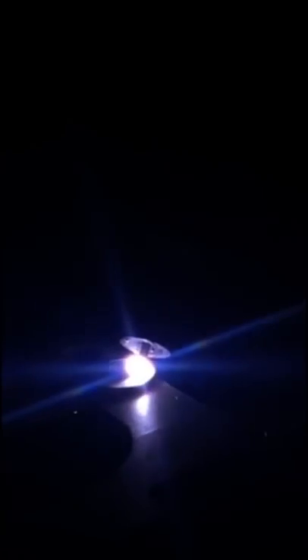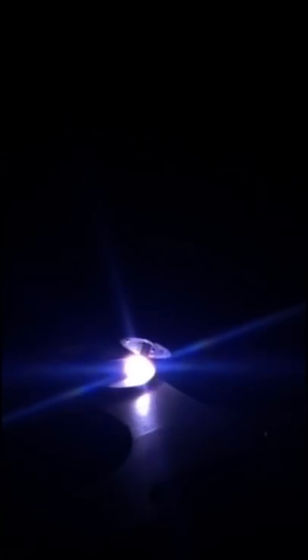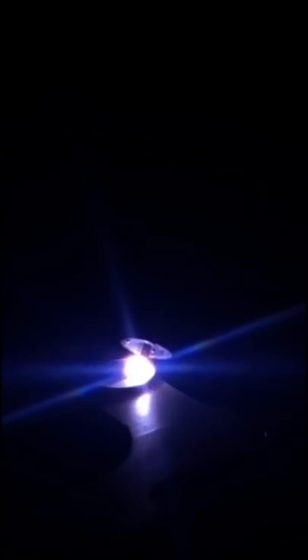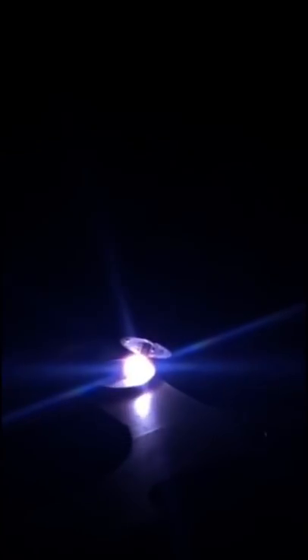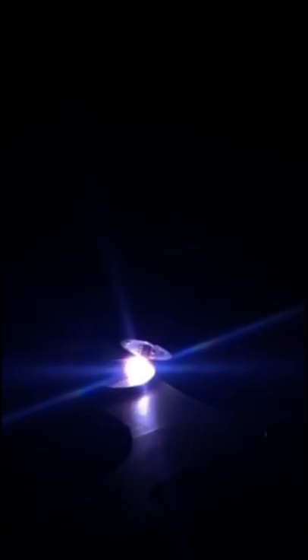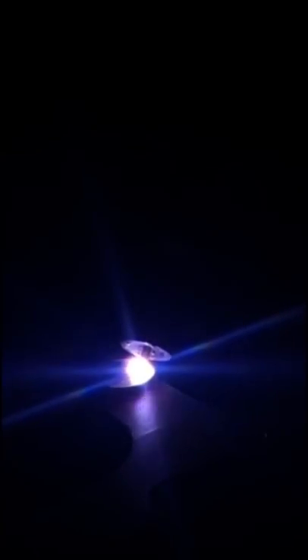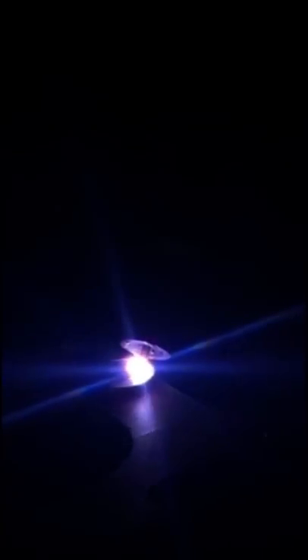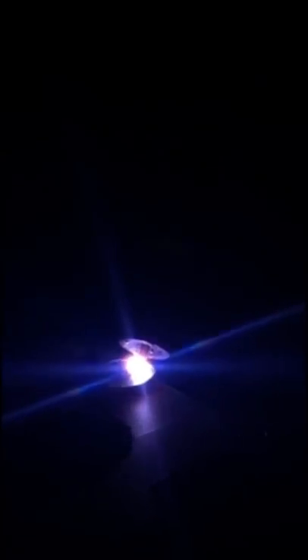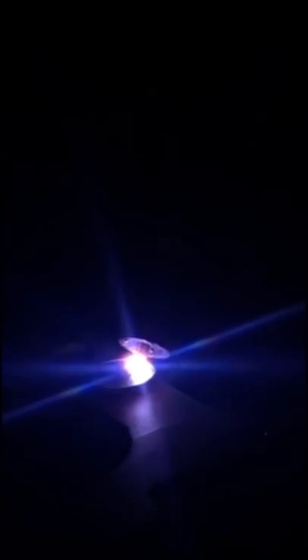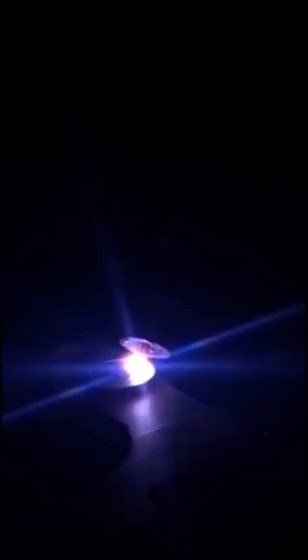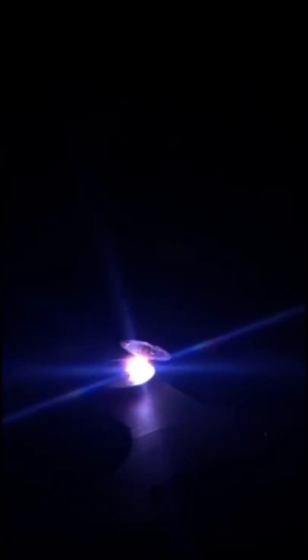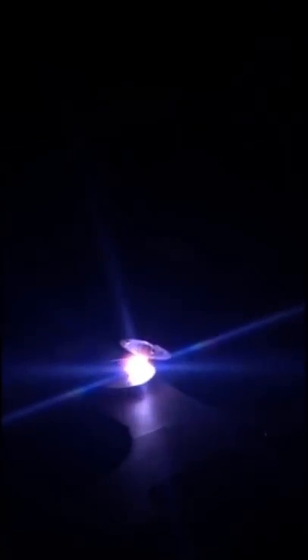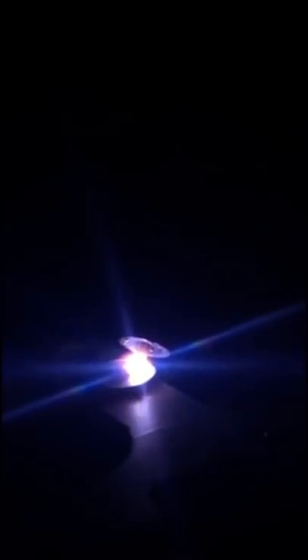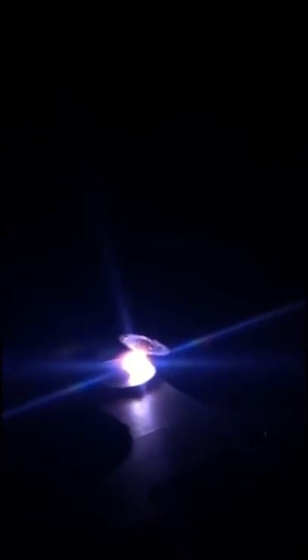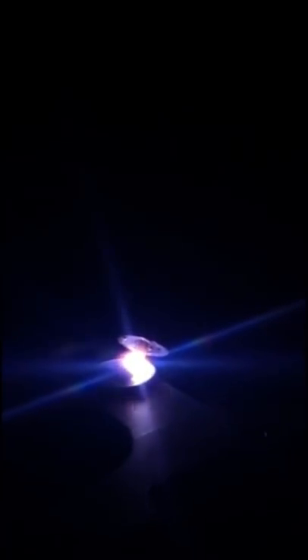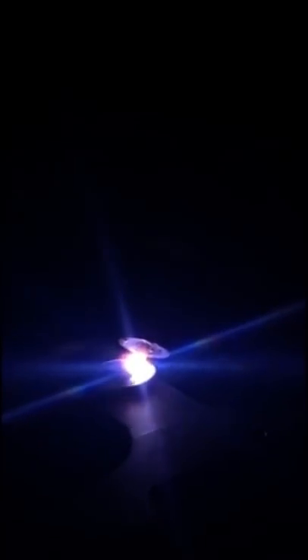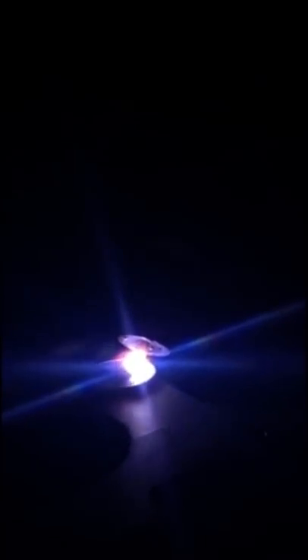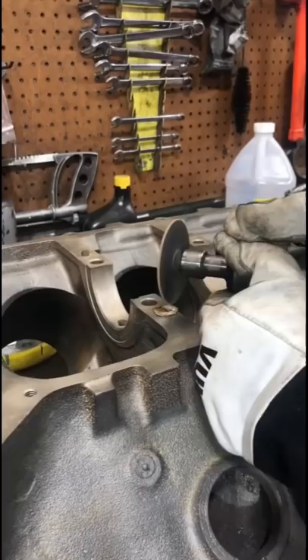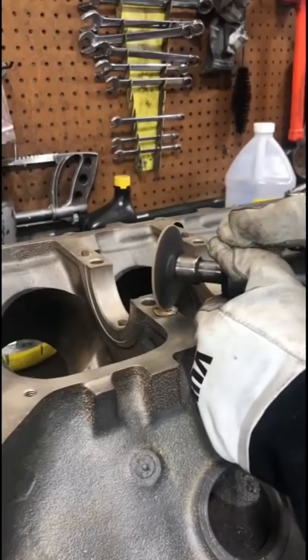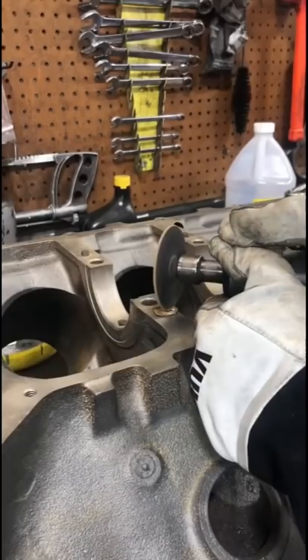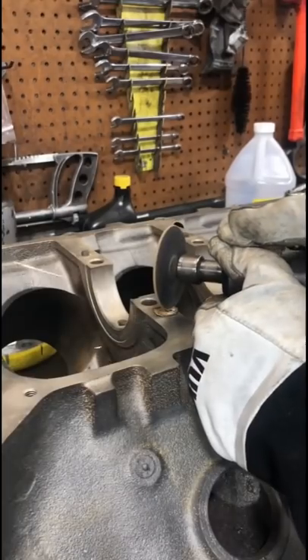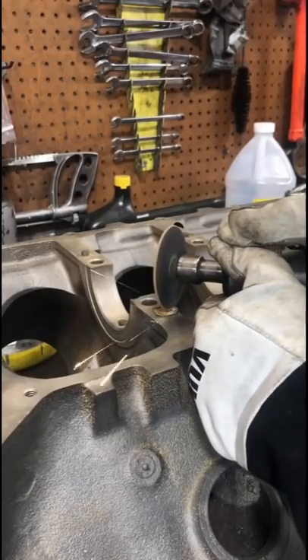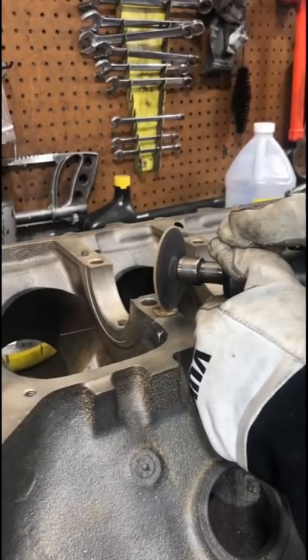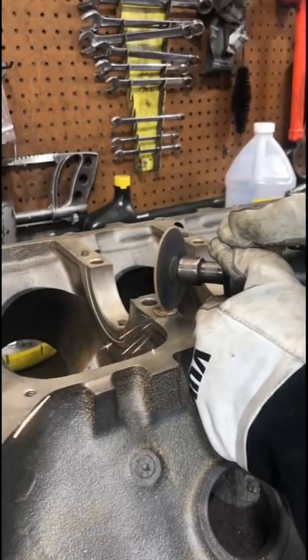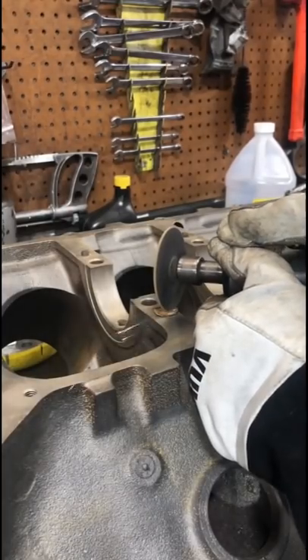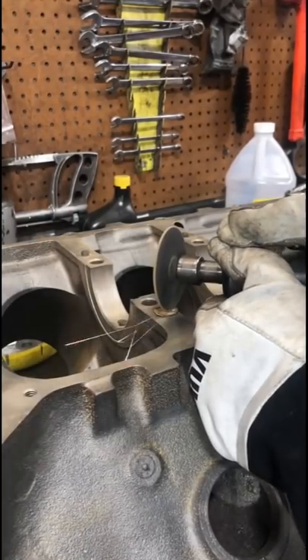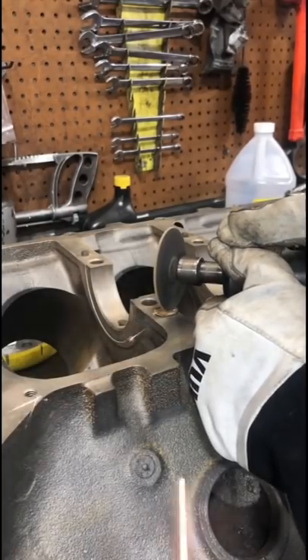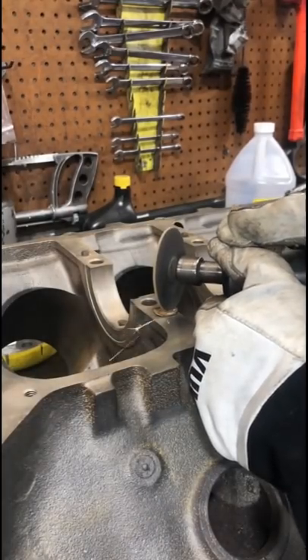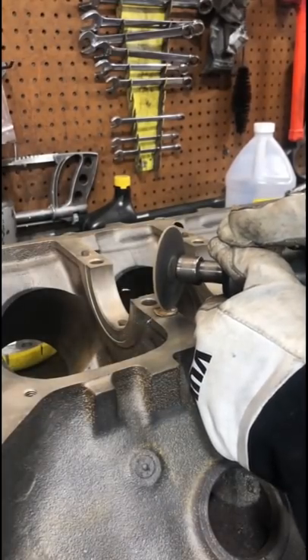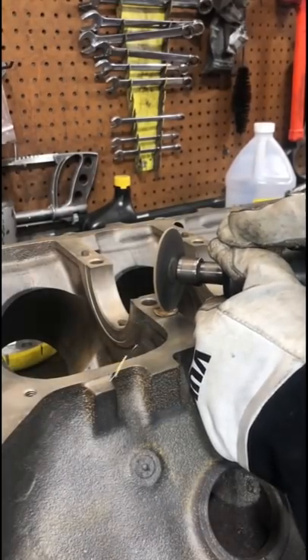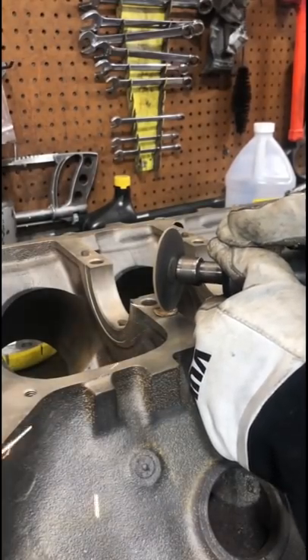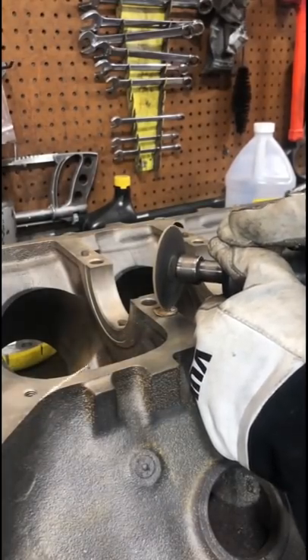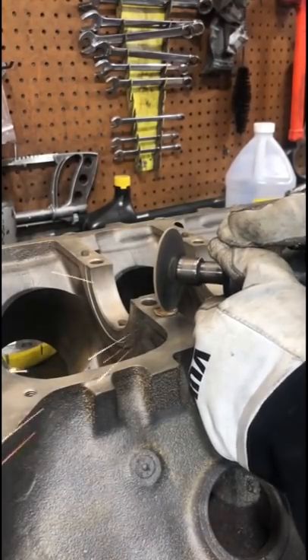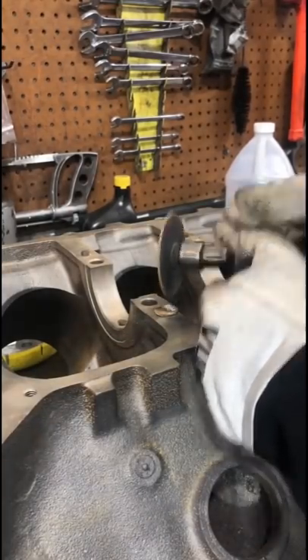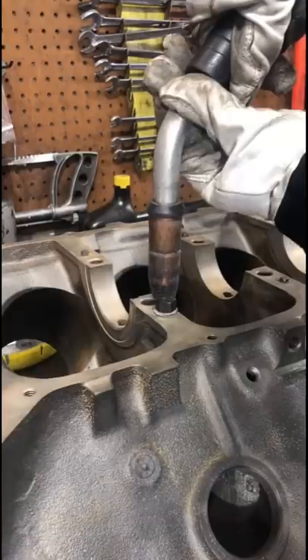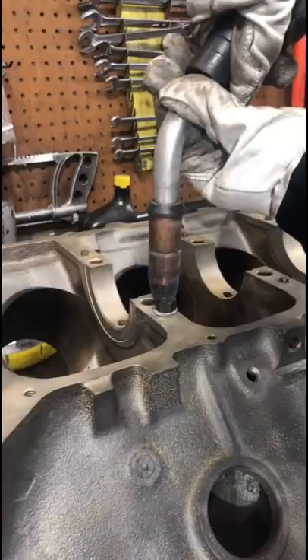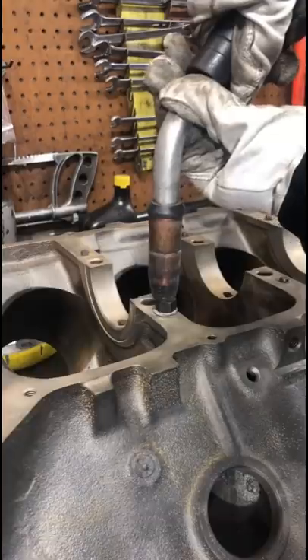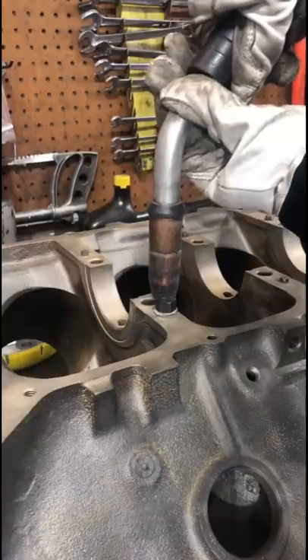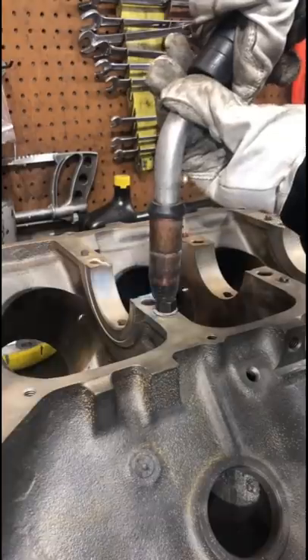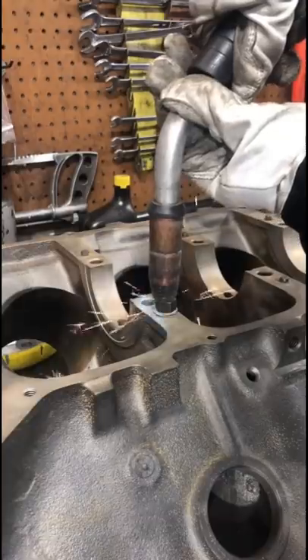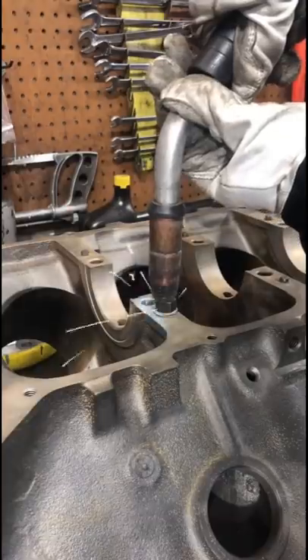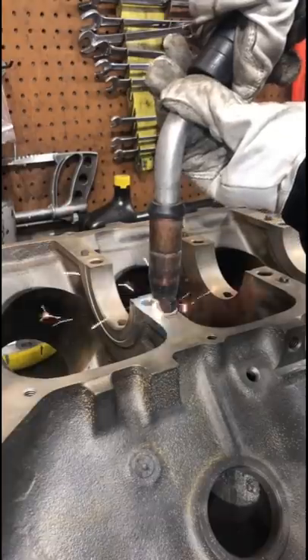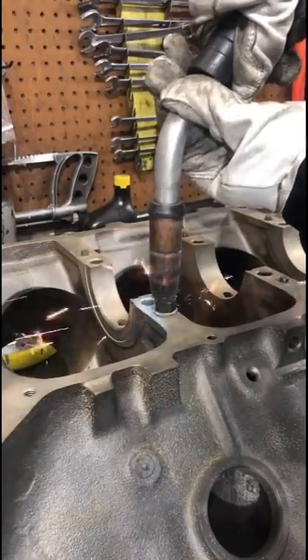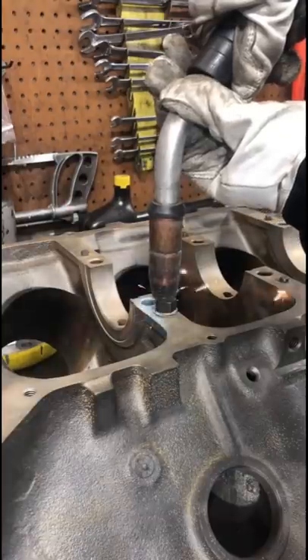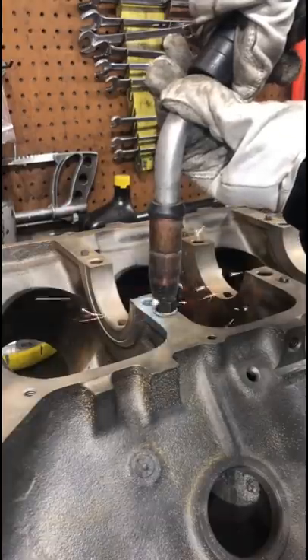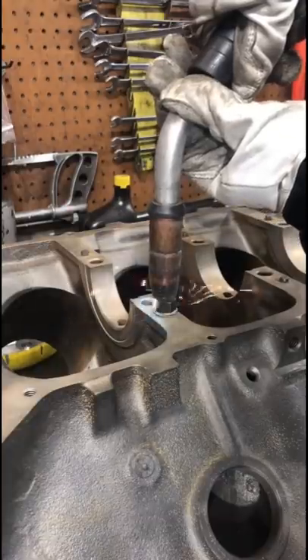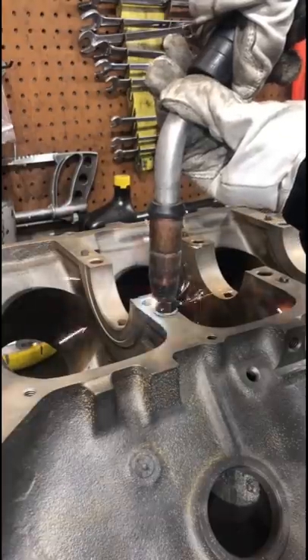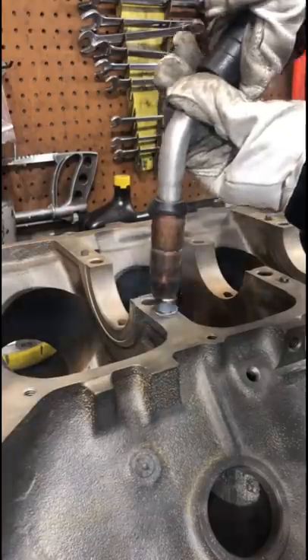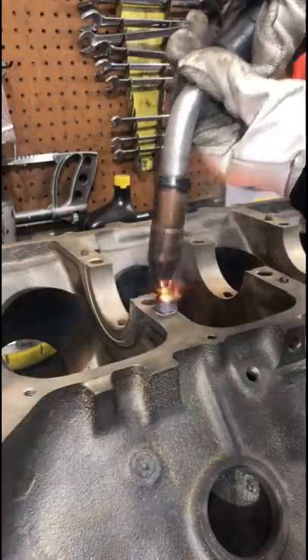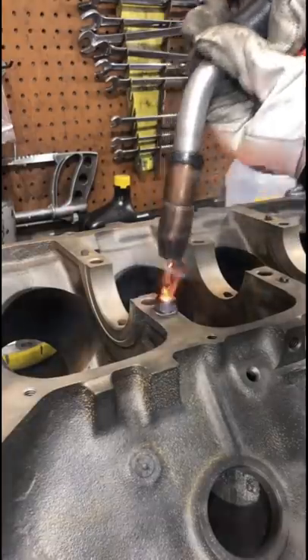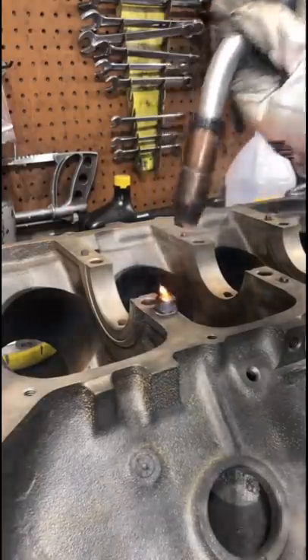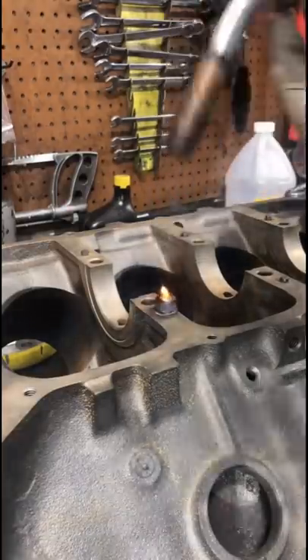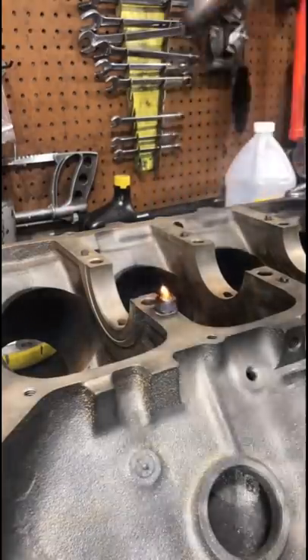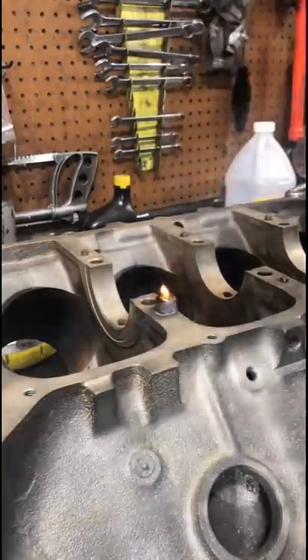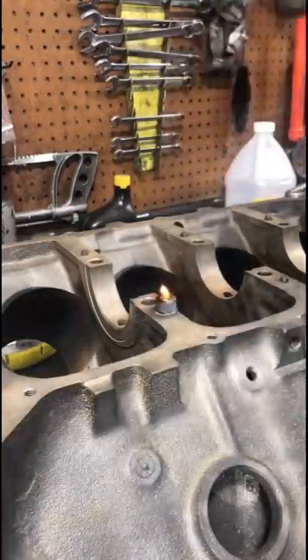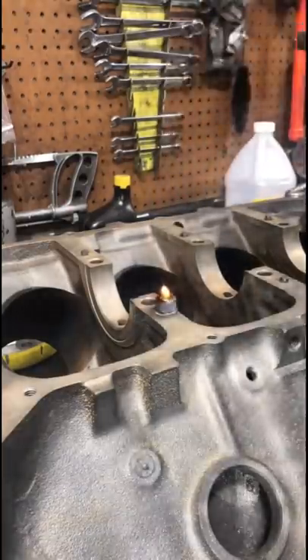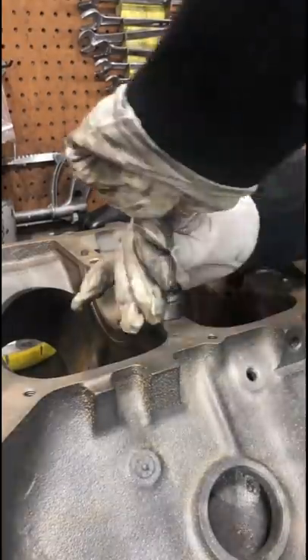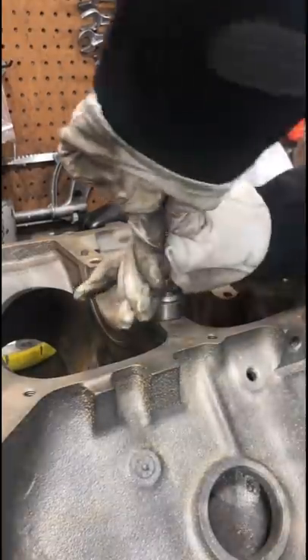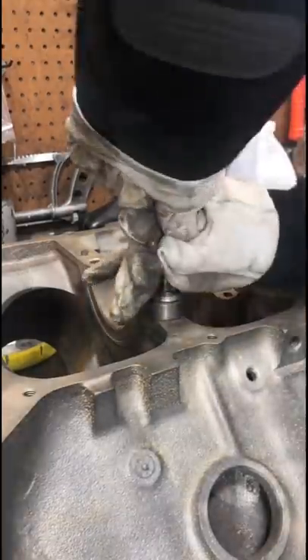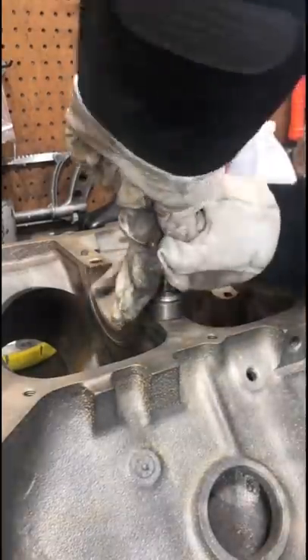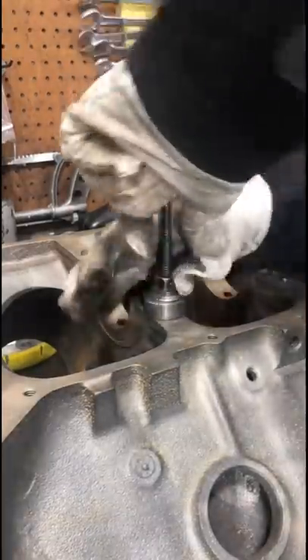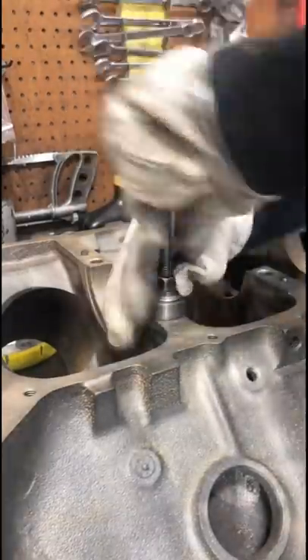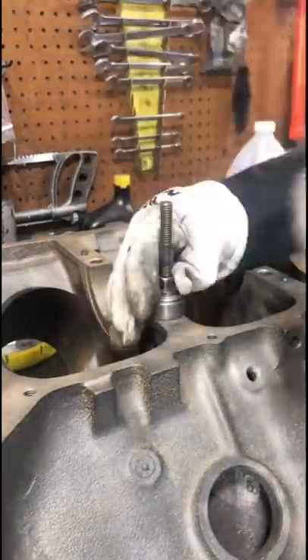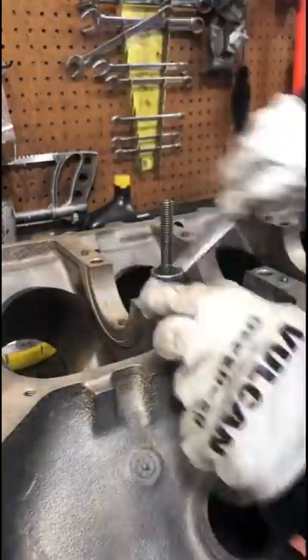It's too short to use my puller, so I got out the TIG welder. But let's be honest, I can't TIG weld, and you guys know I really just like to weld a nut to everything.